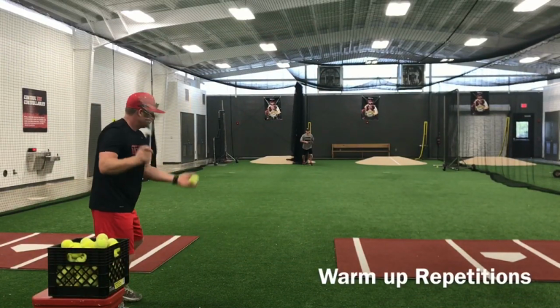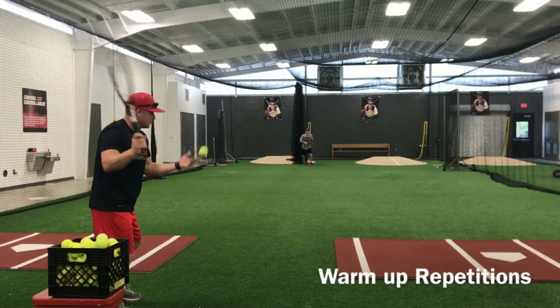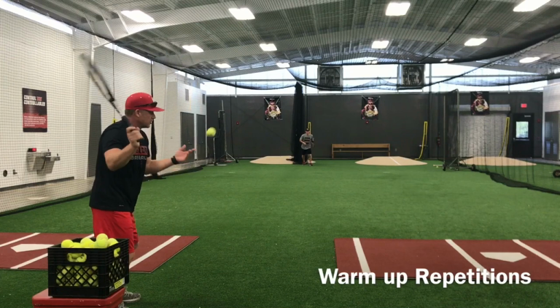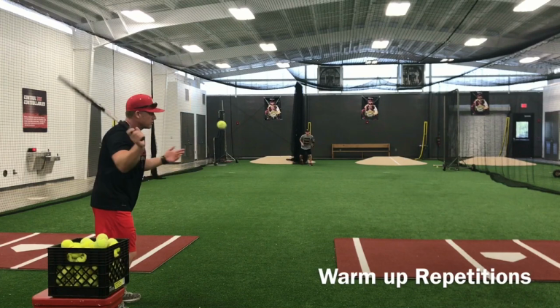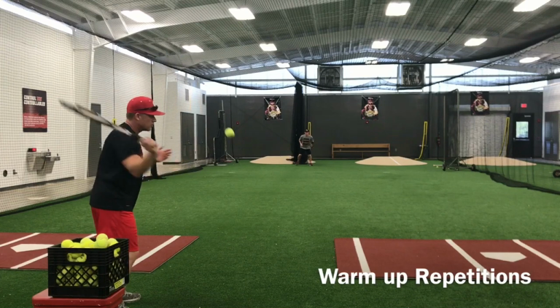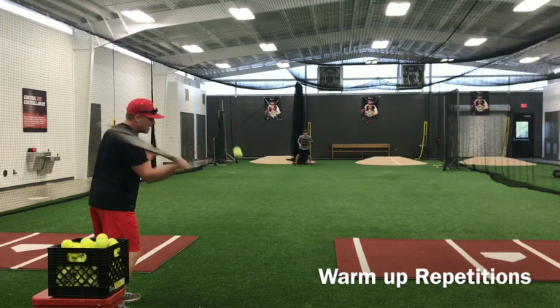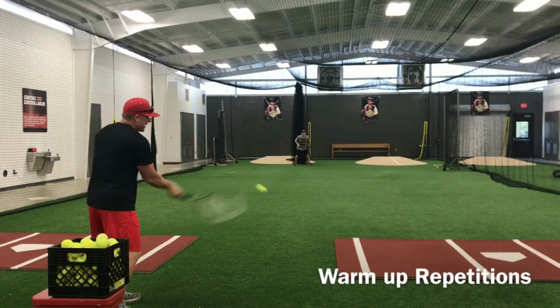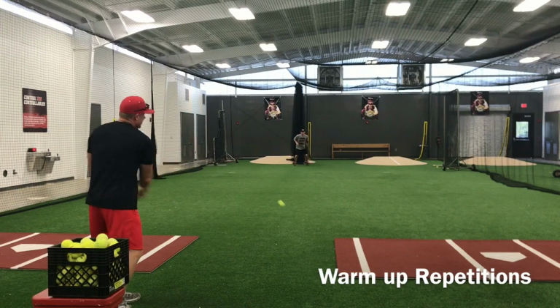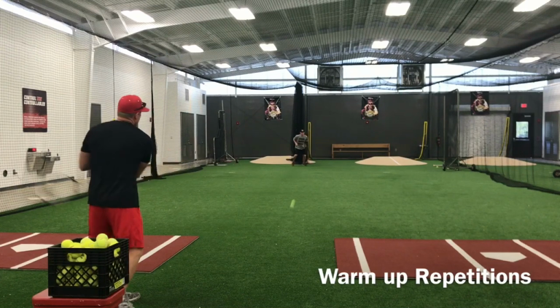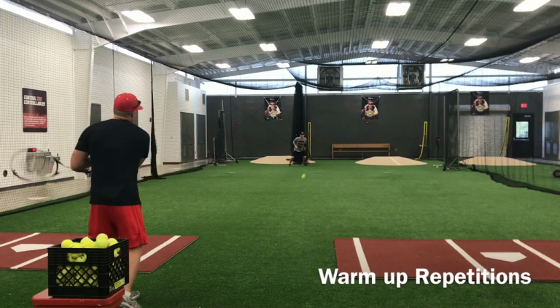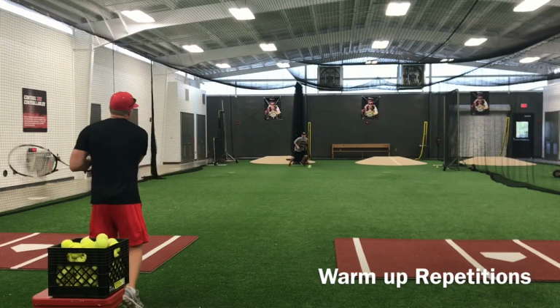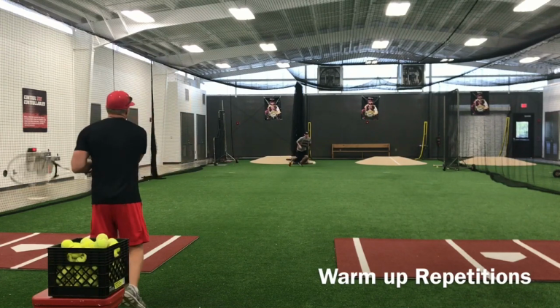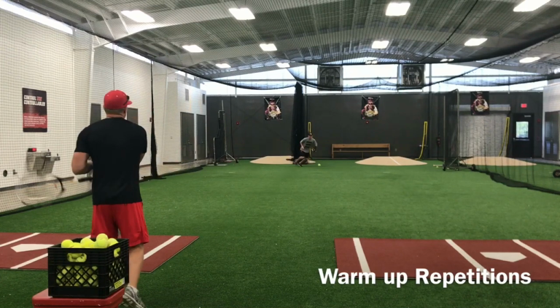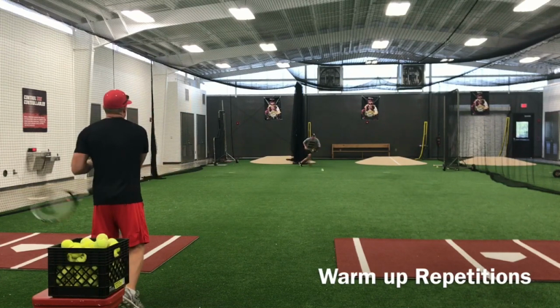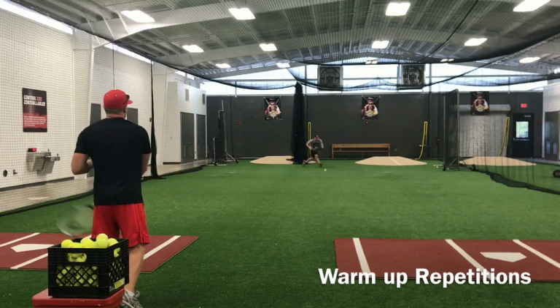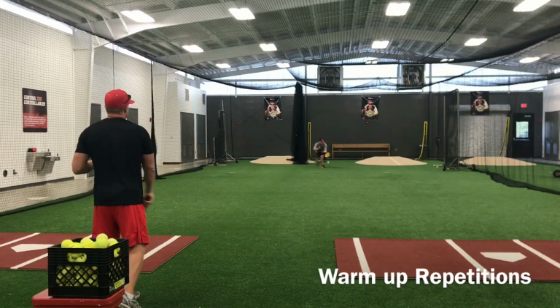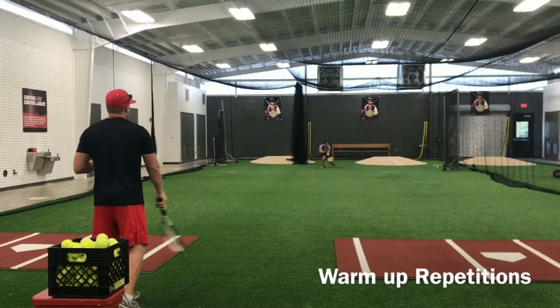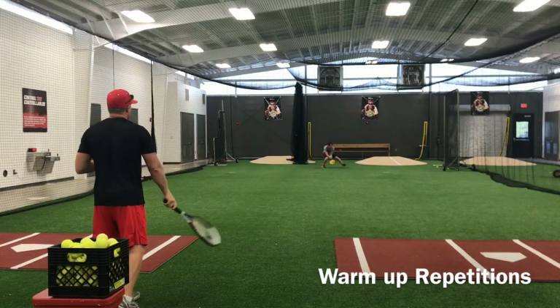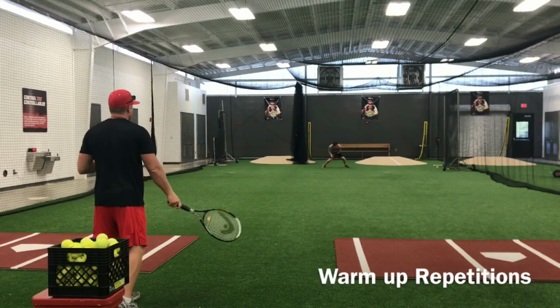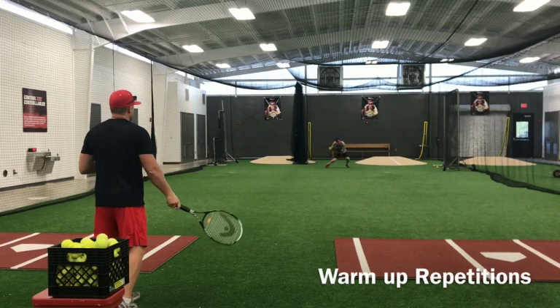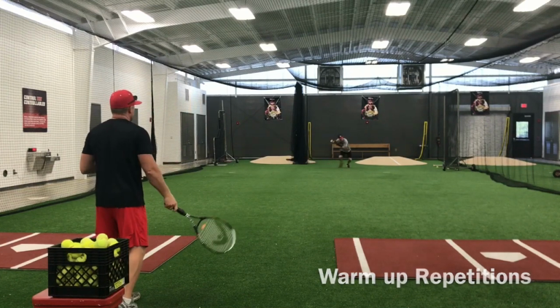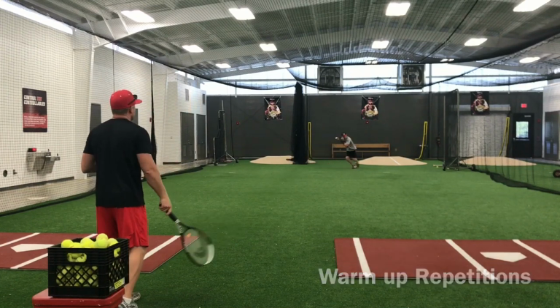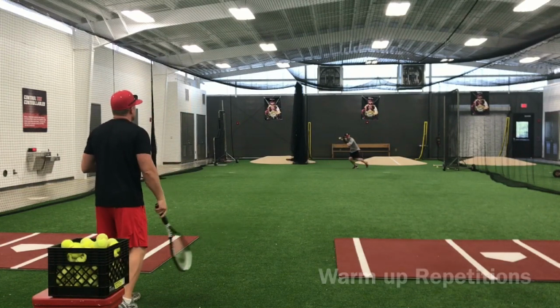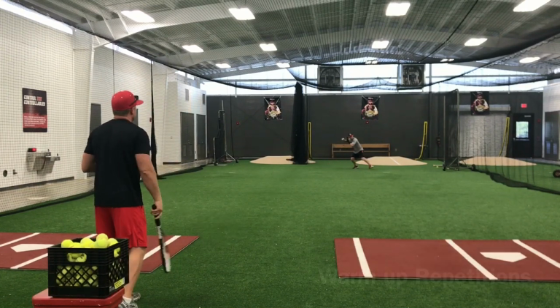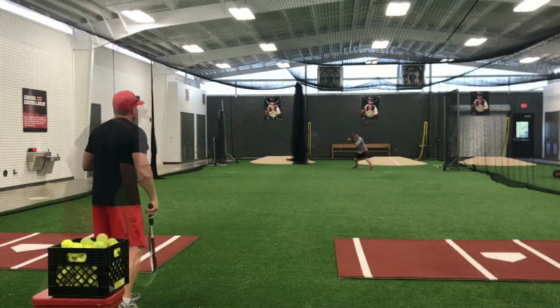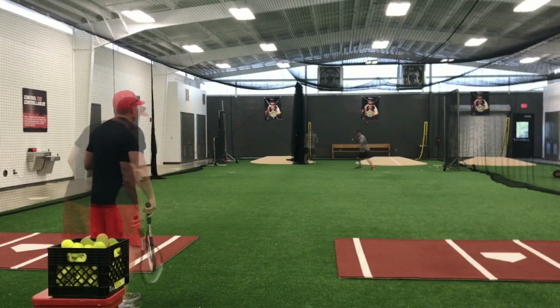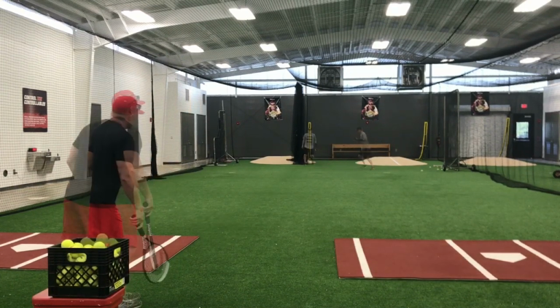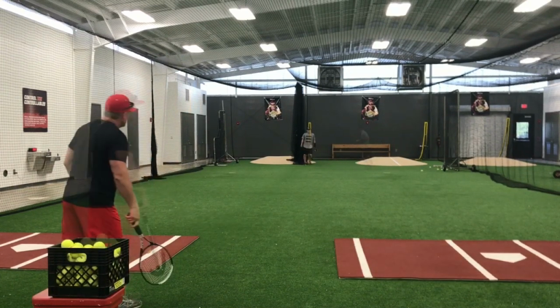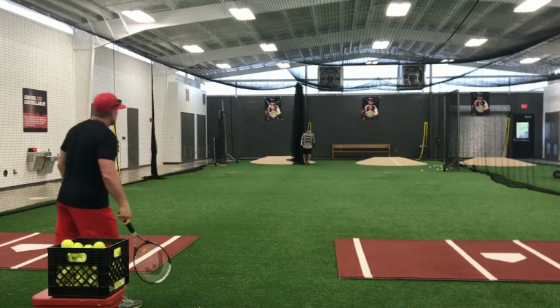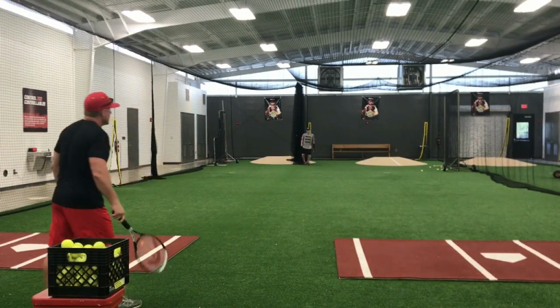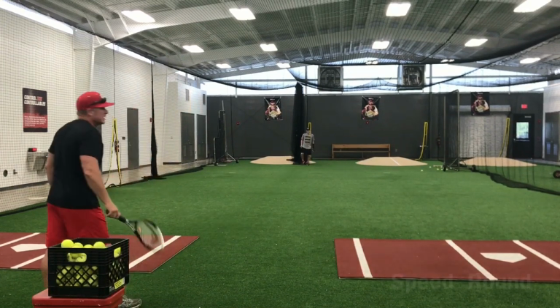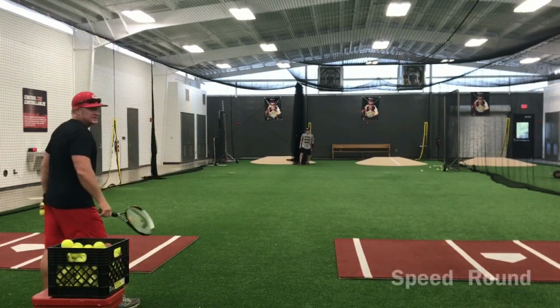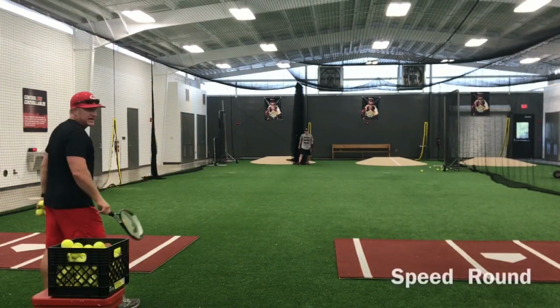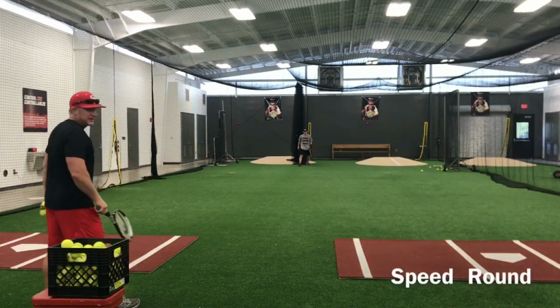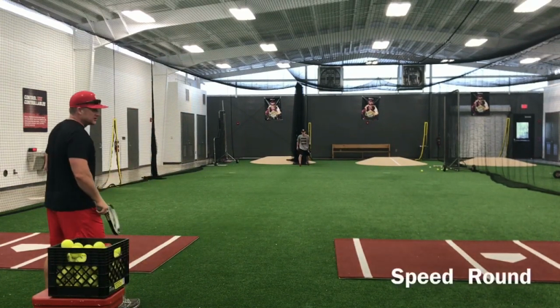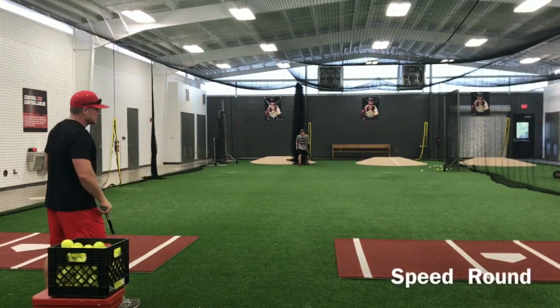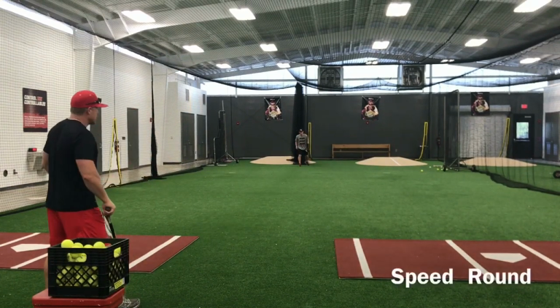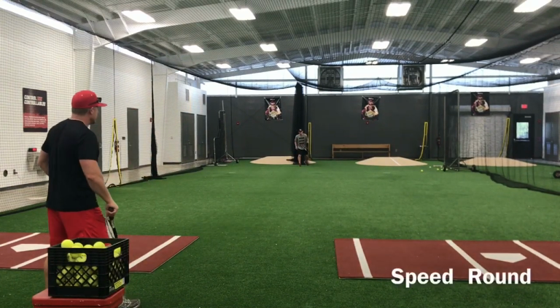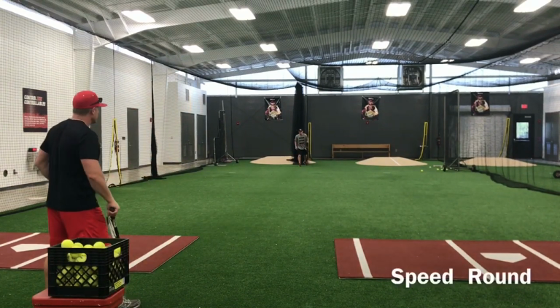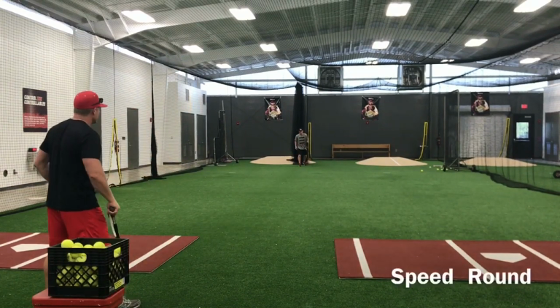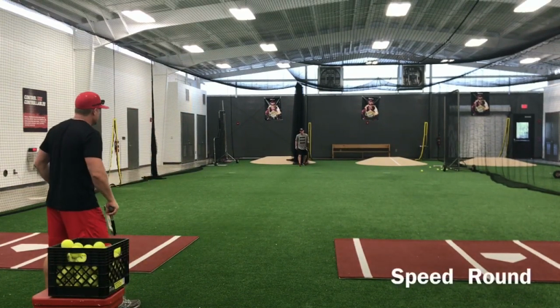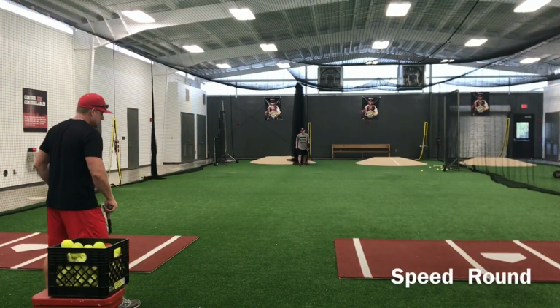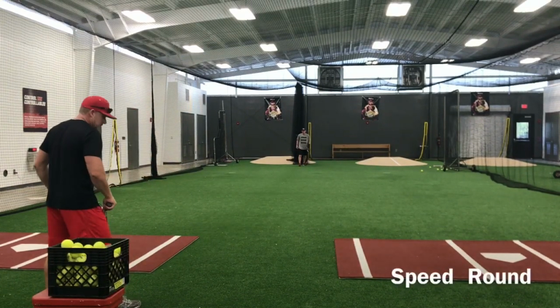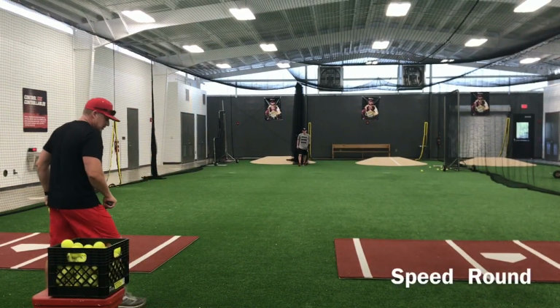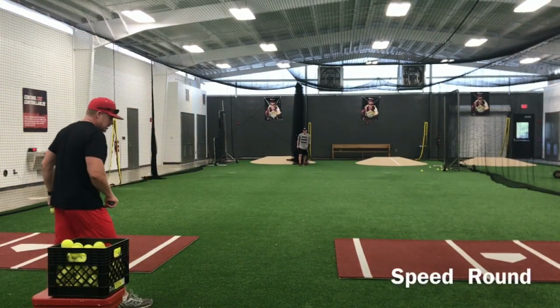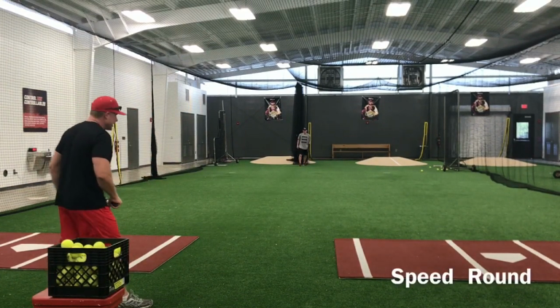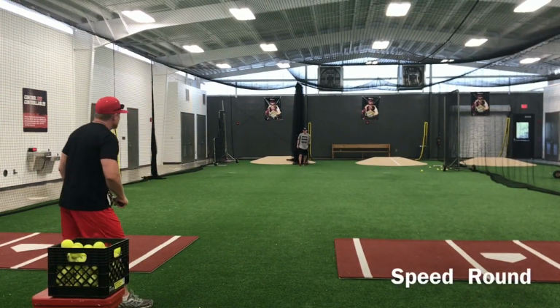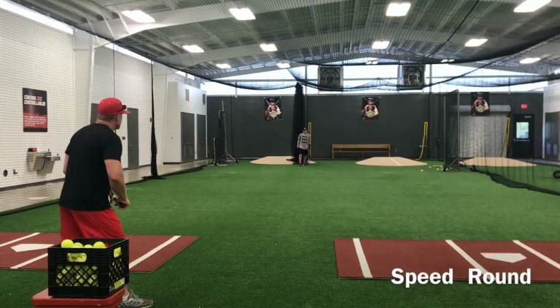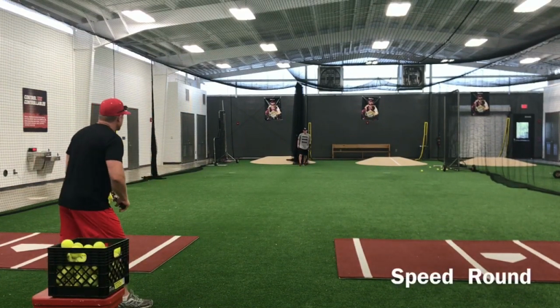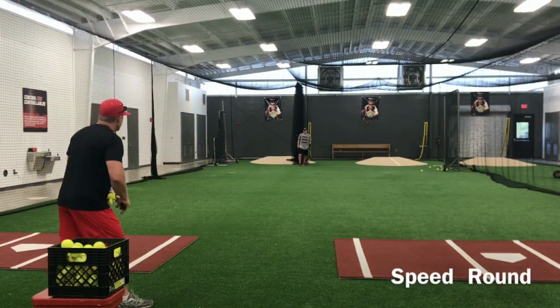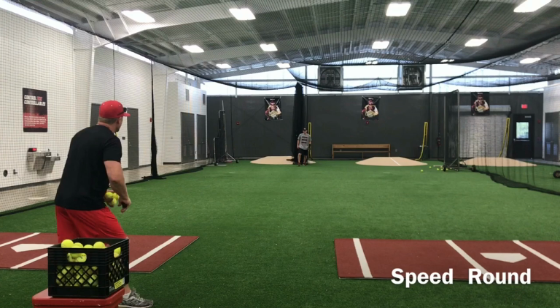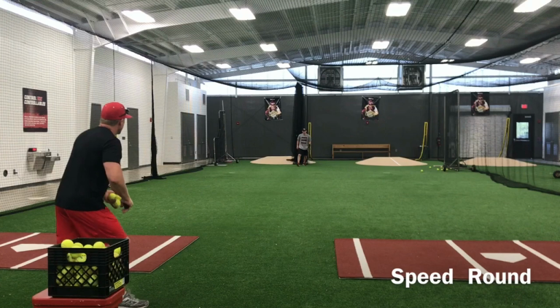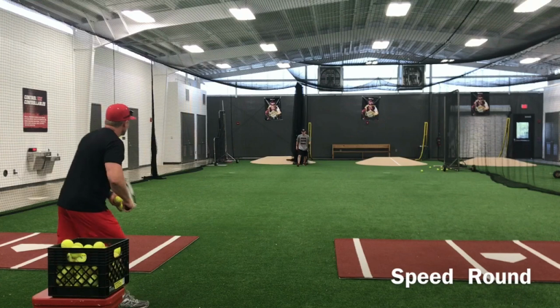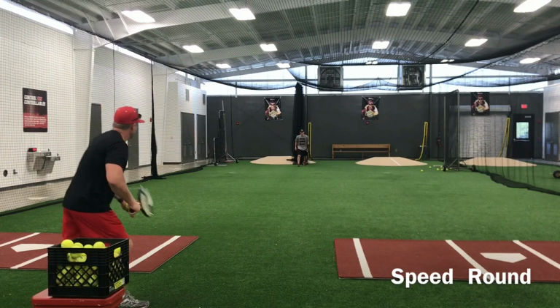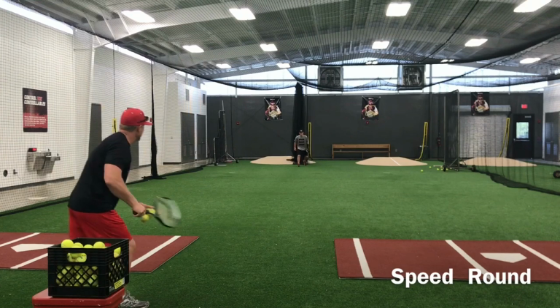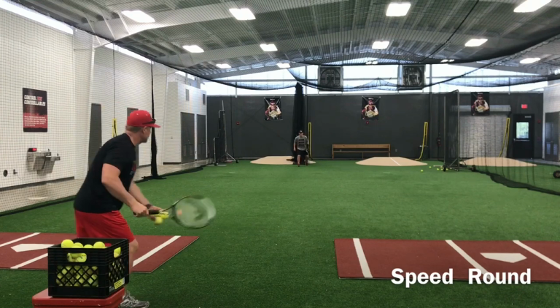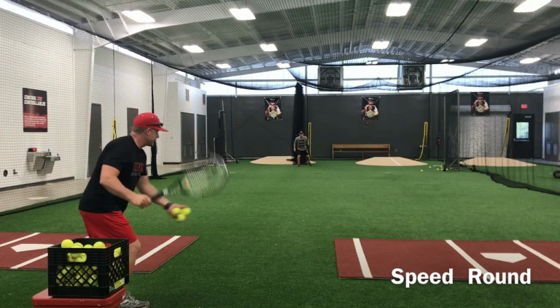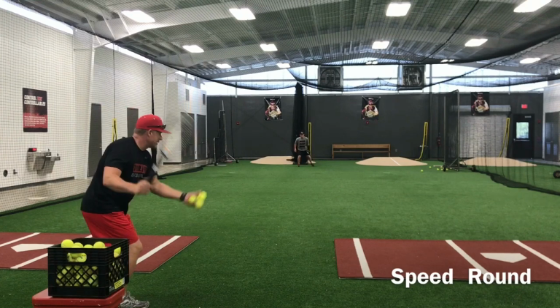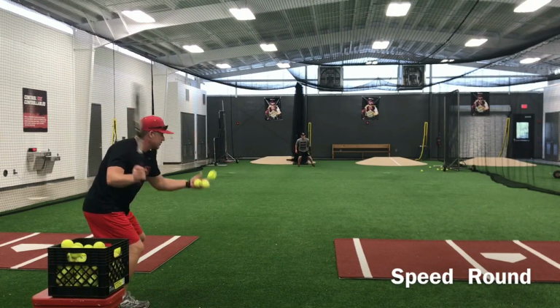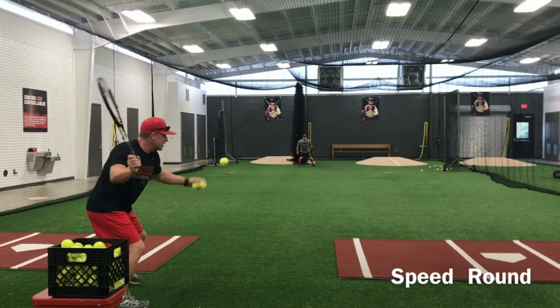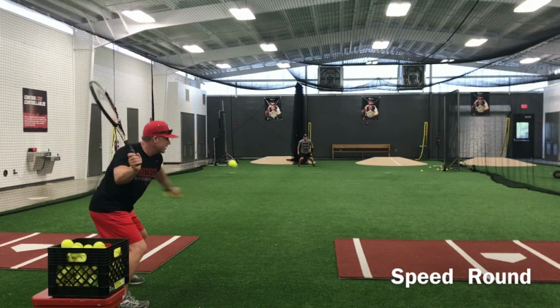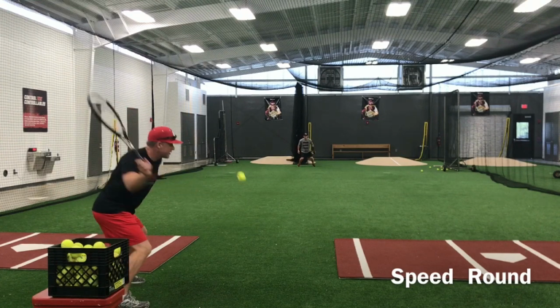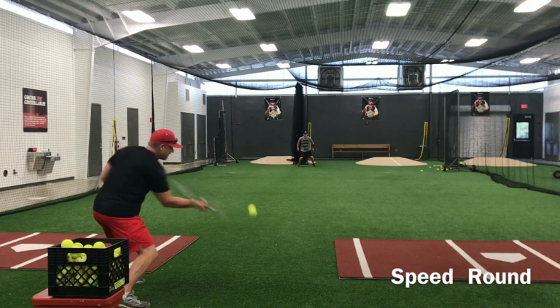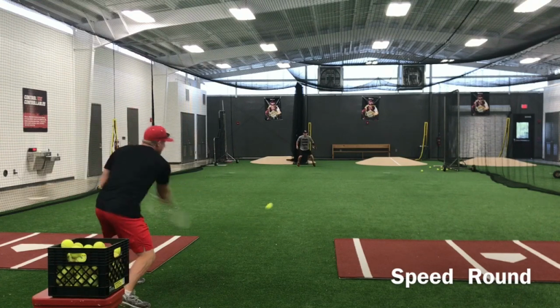Really quiet. Alright, challenge round. A lot of speed right here, he's got to be ready to go.